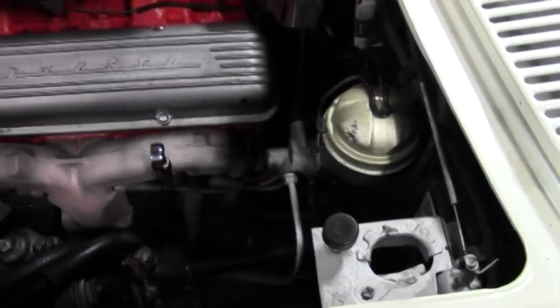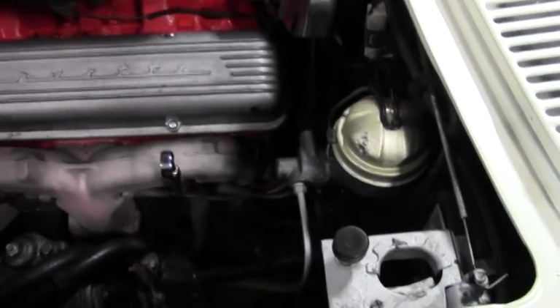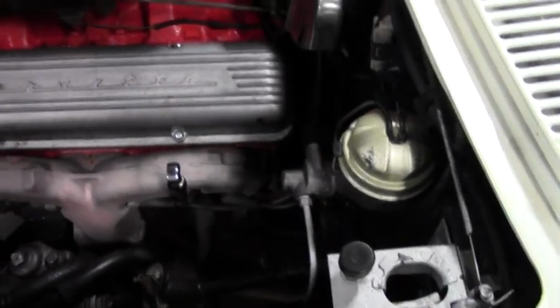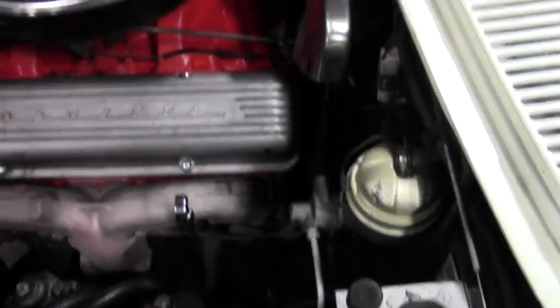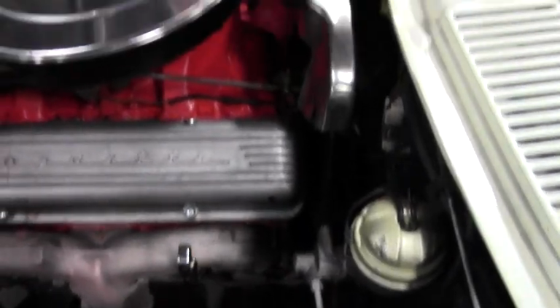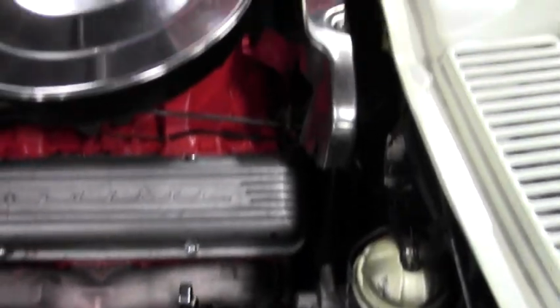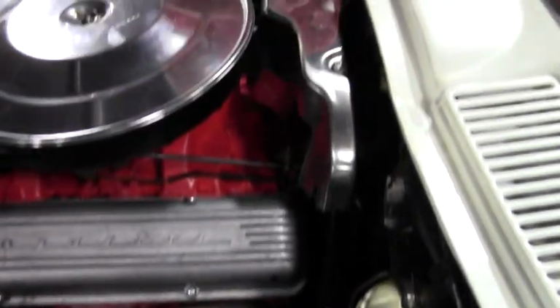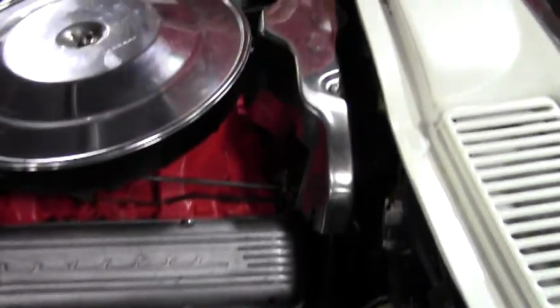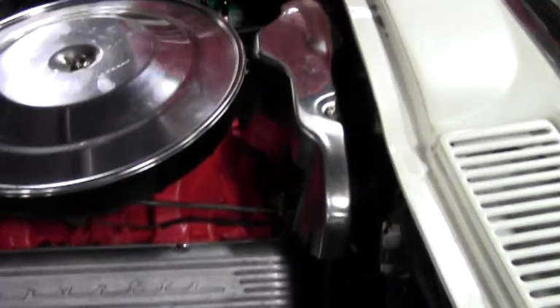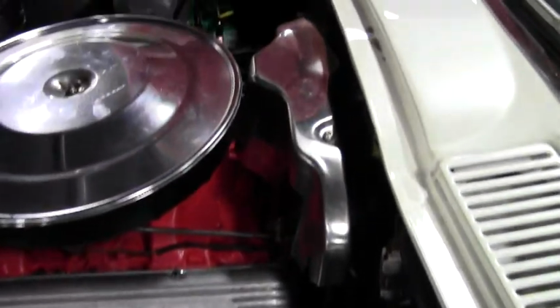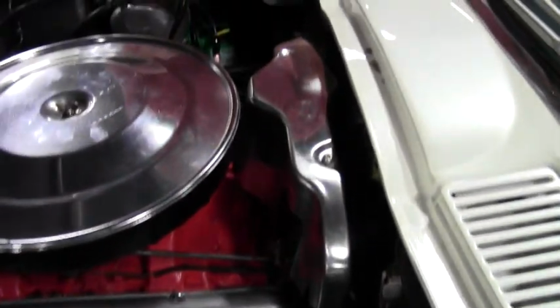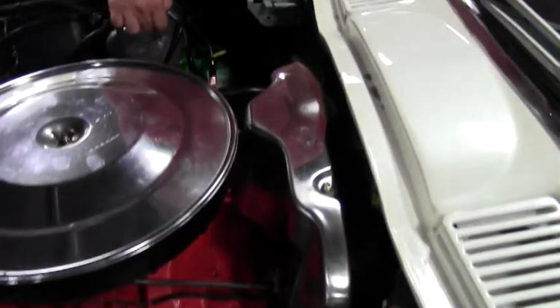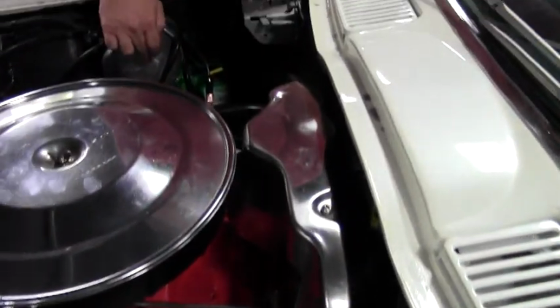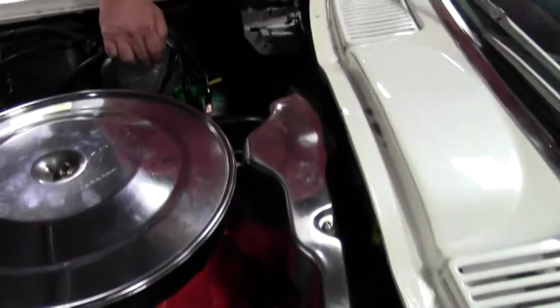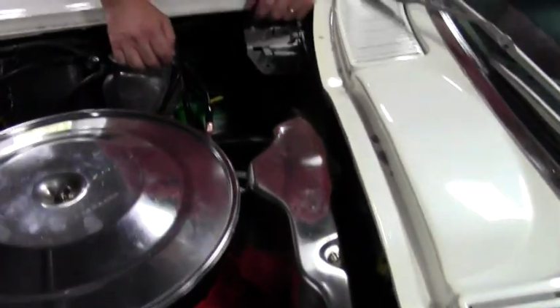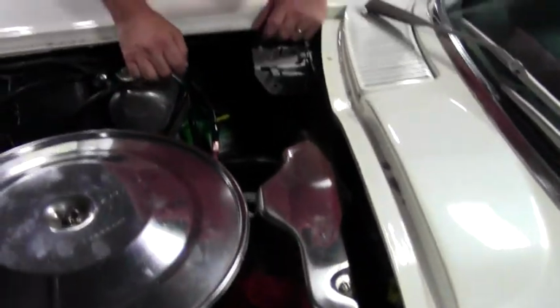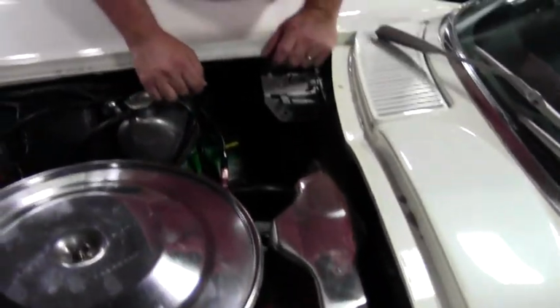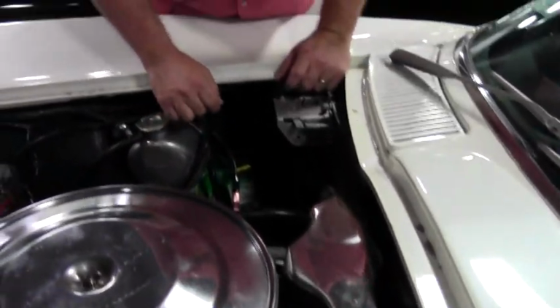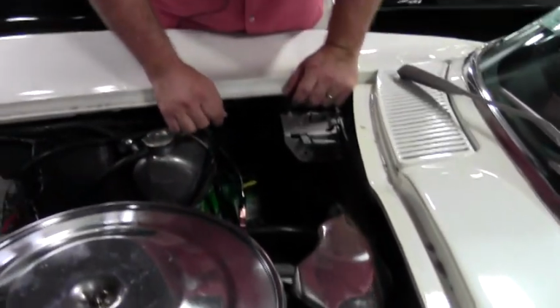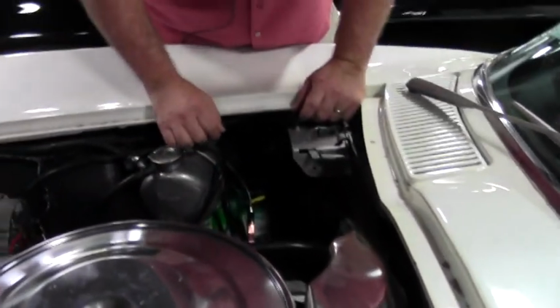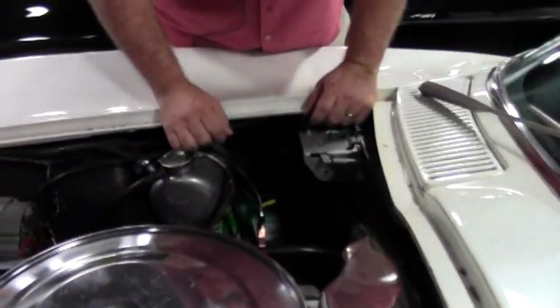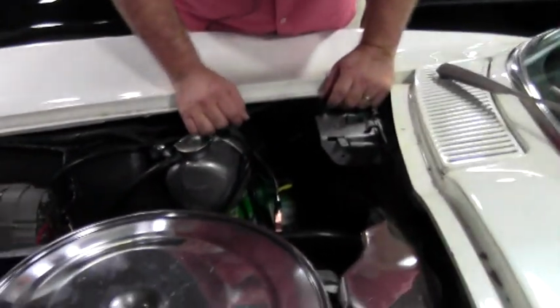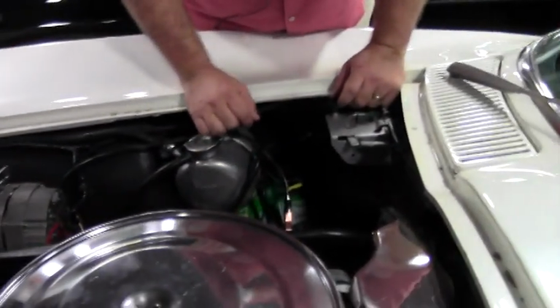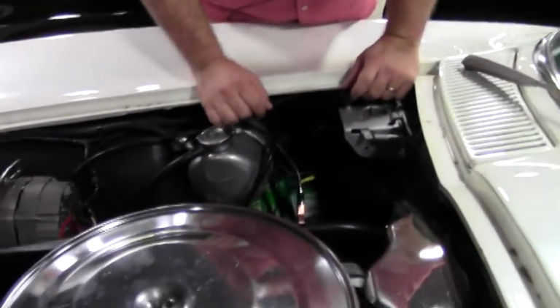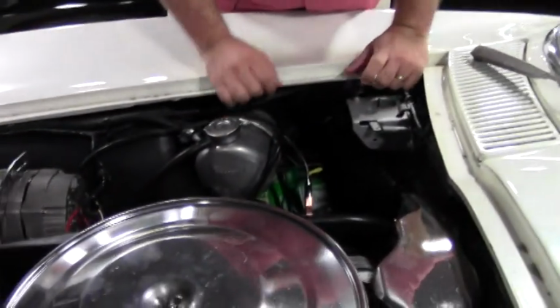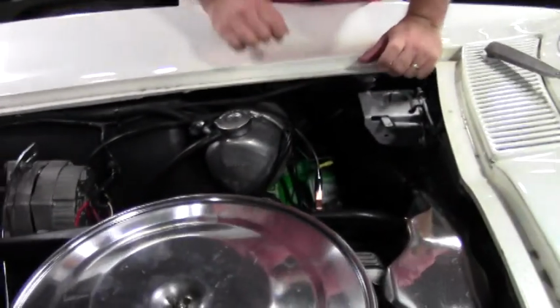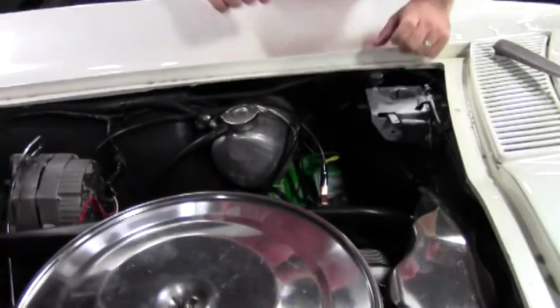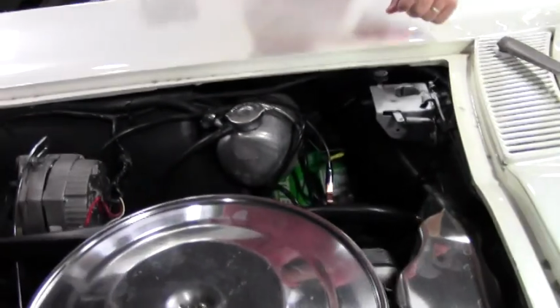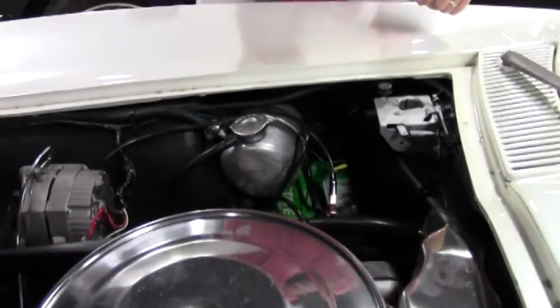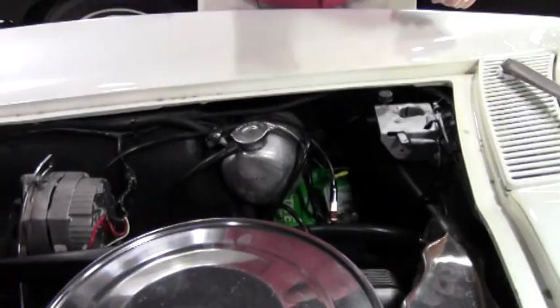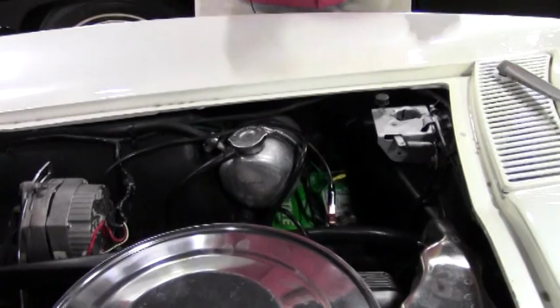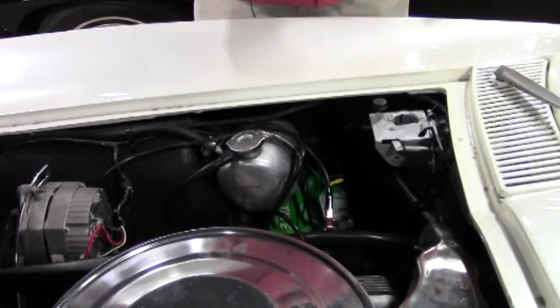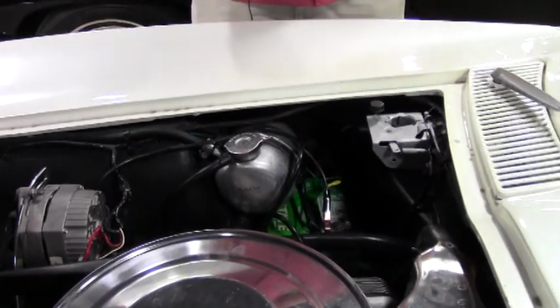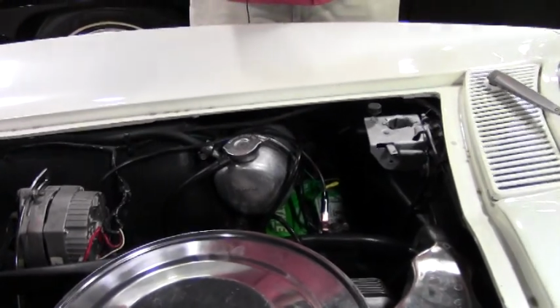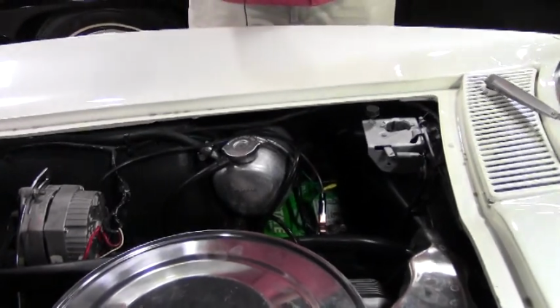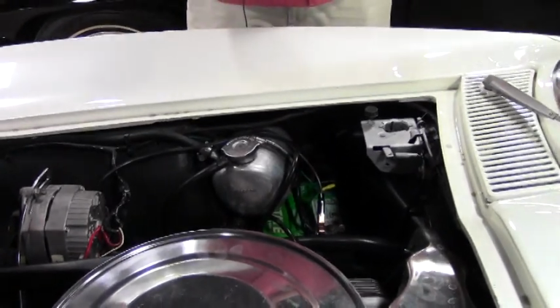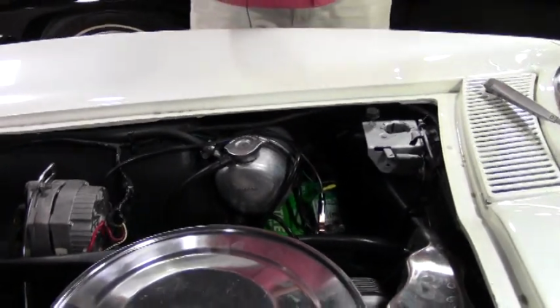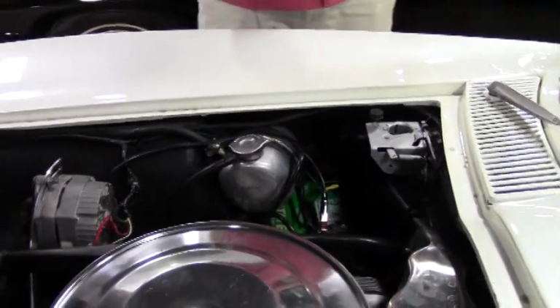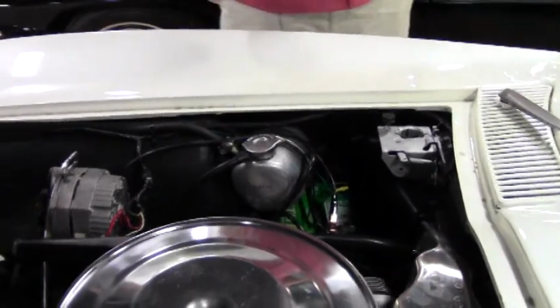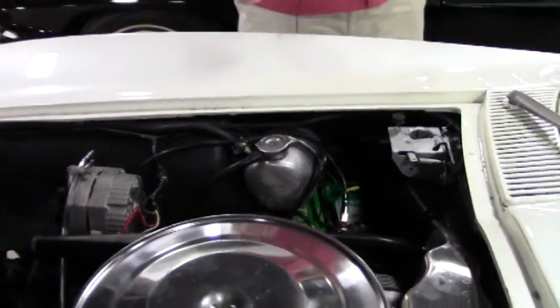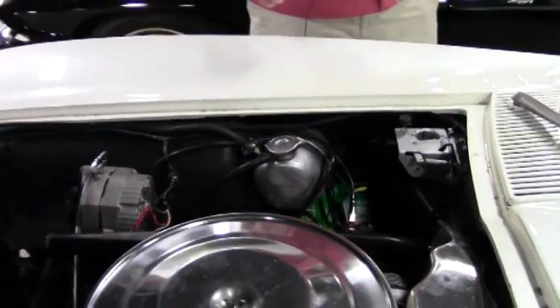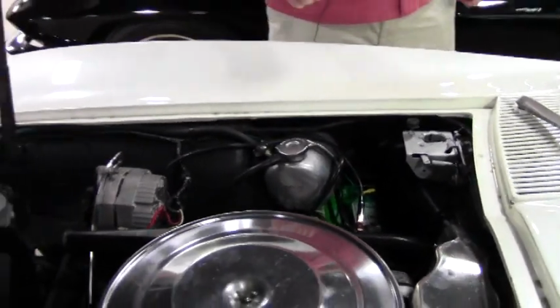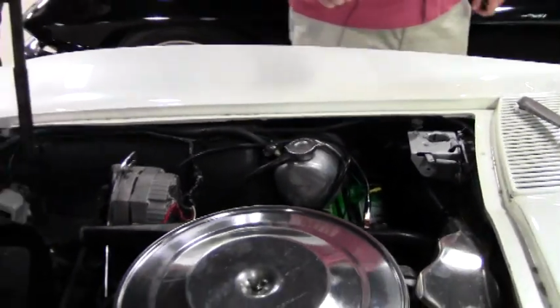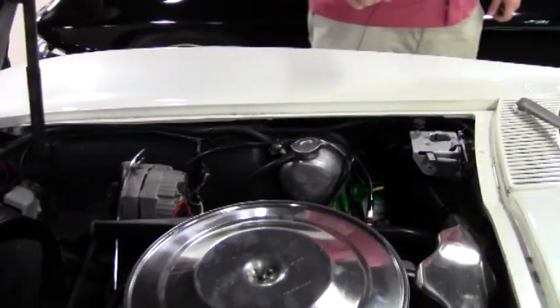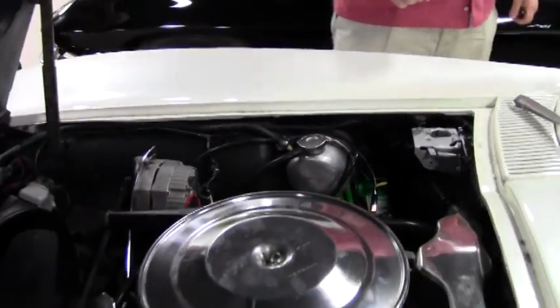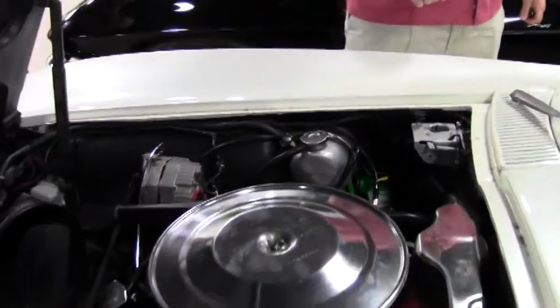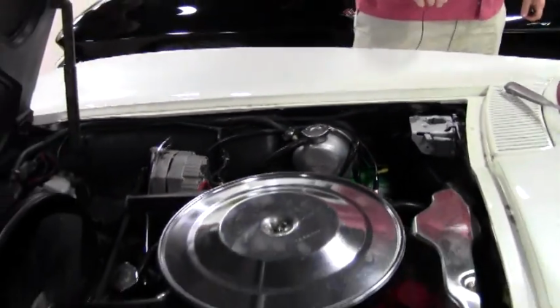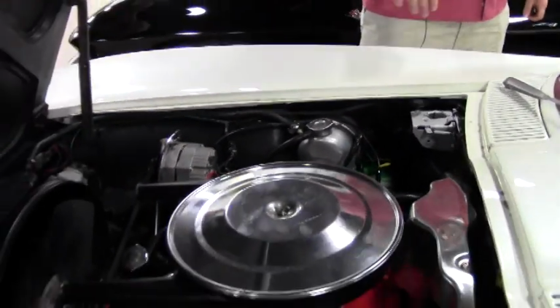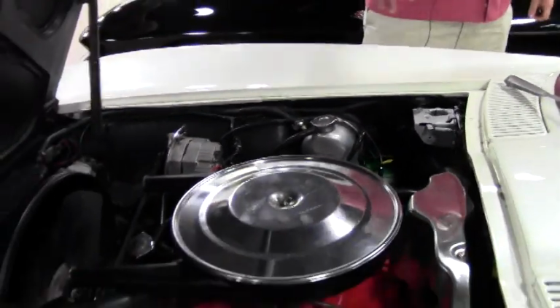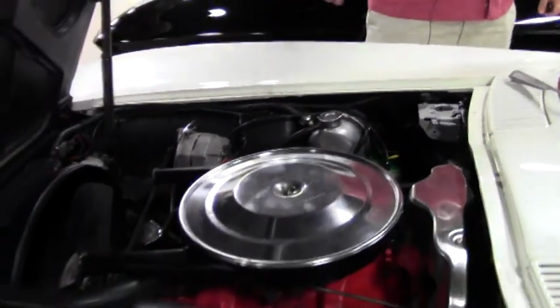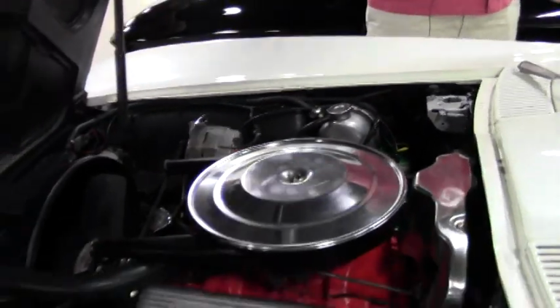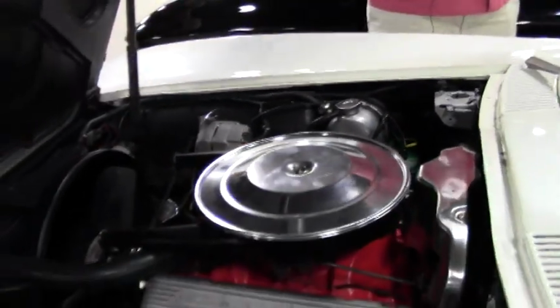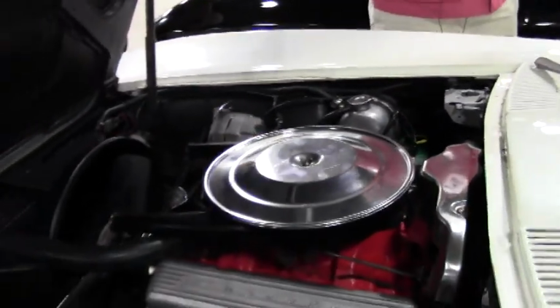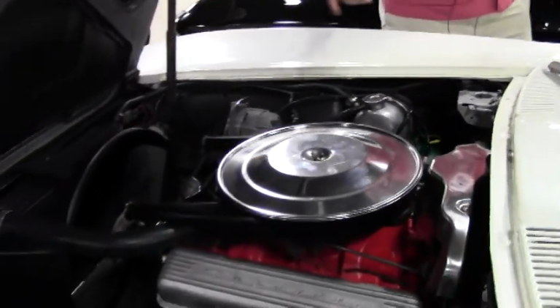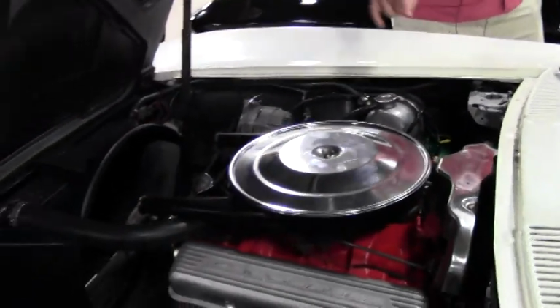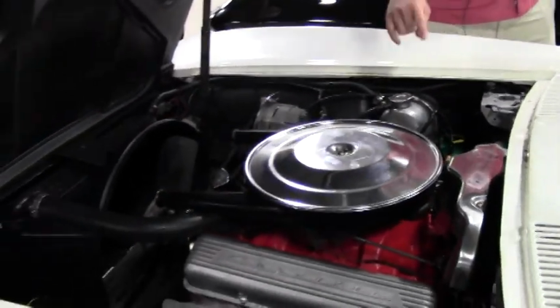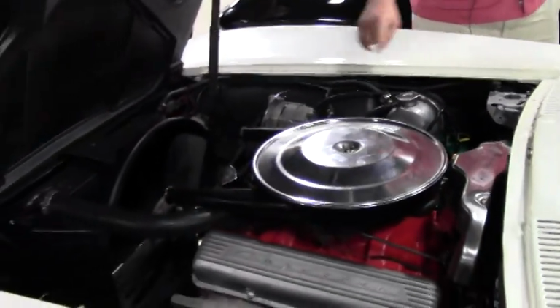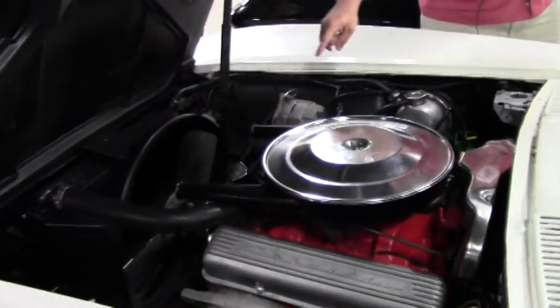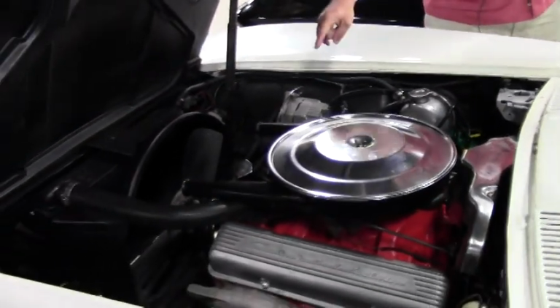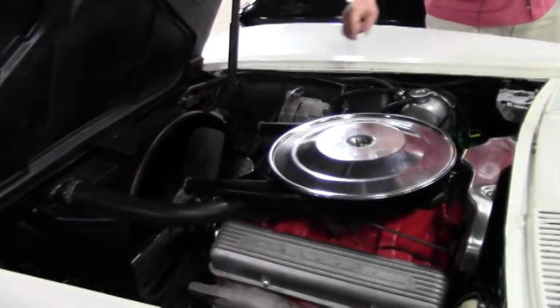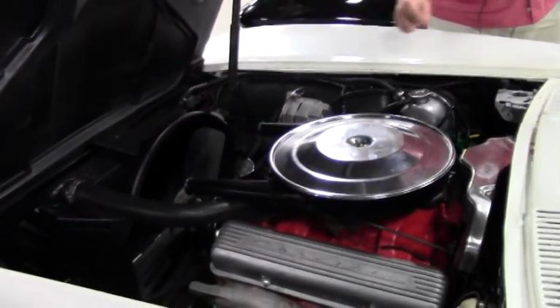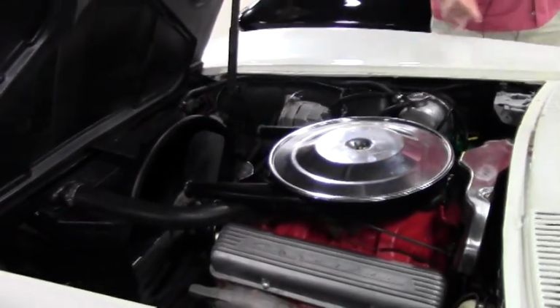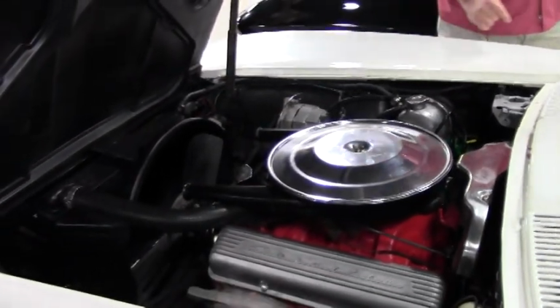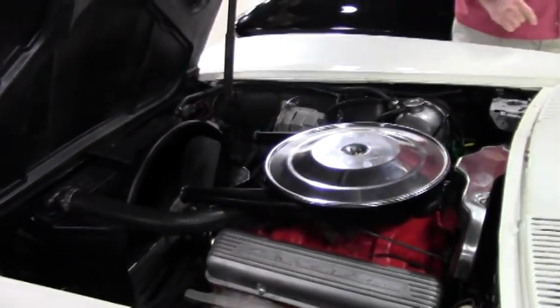We have the original shielding, Harrison overflow, original radiator, and original snorkel-style air cleaner.